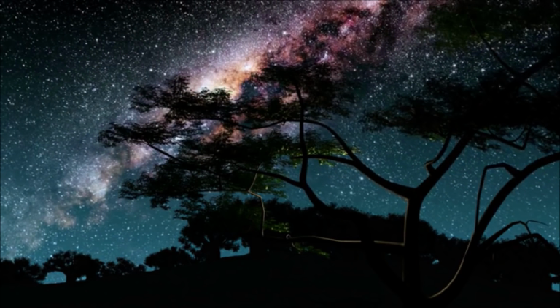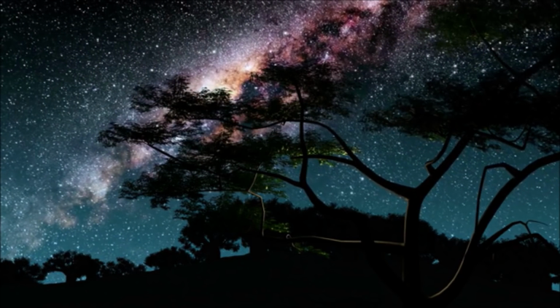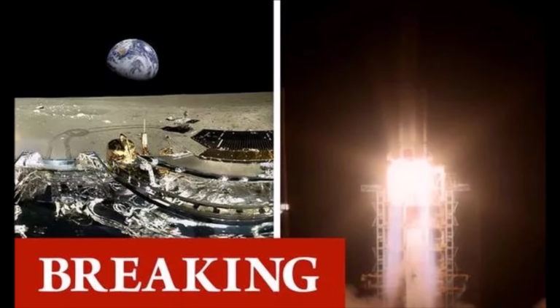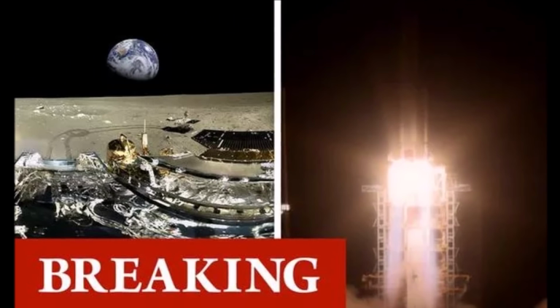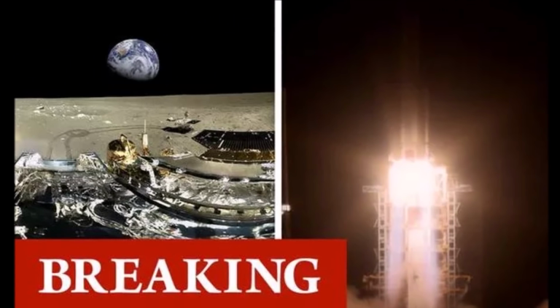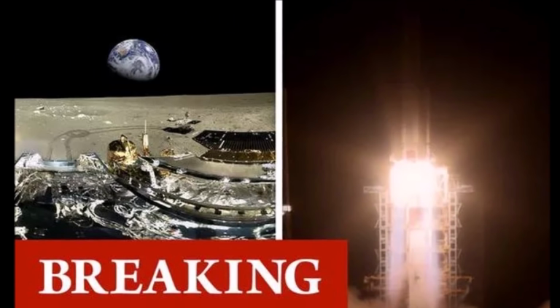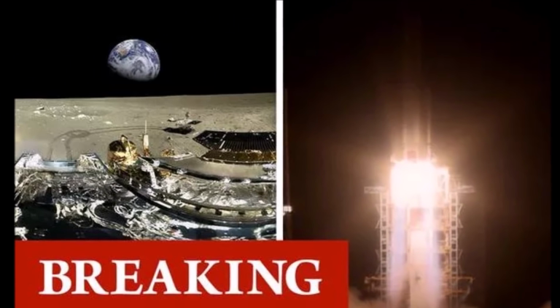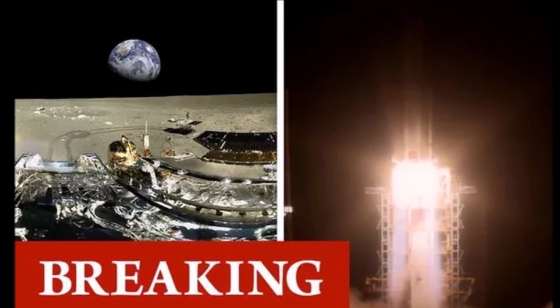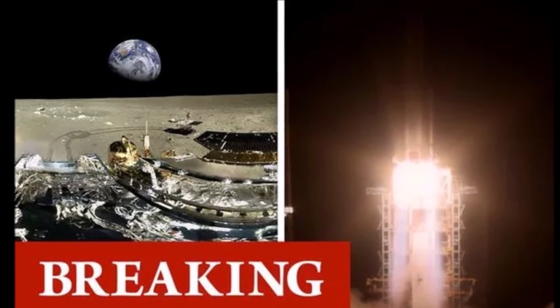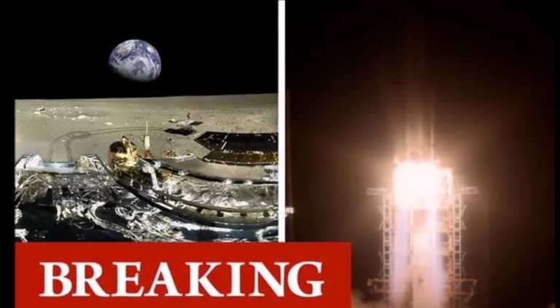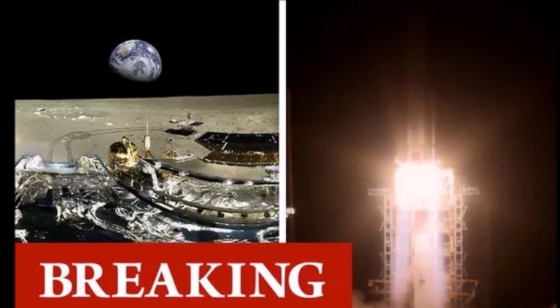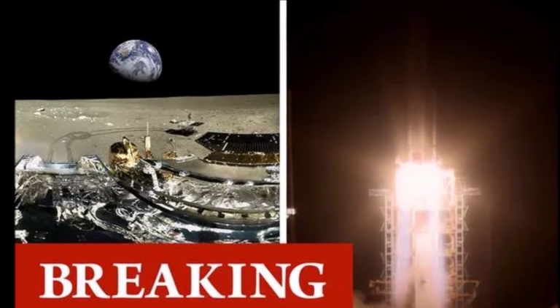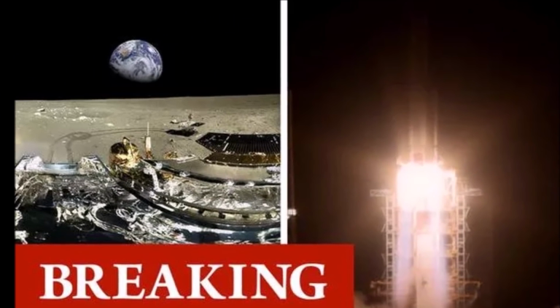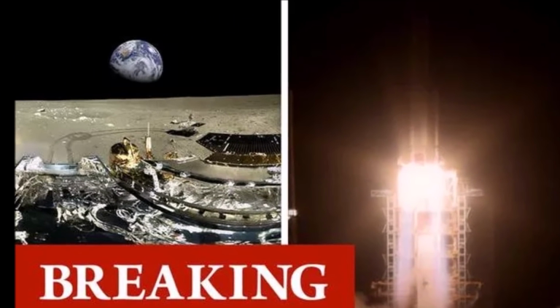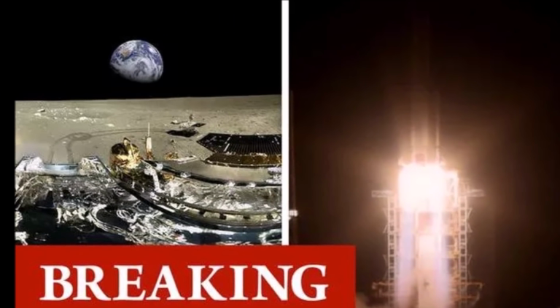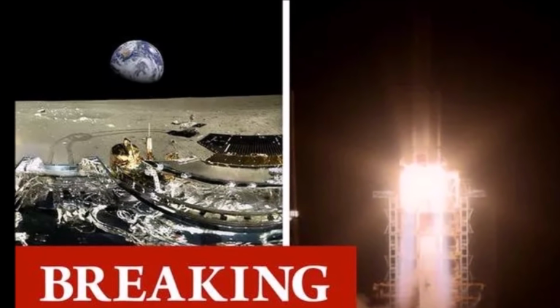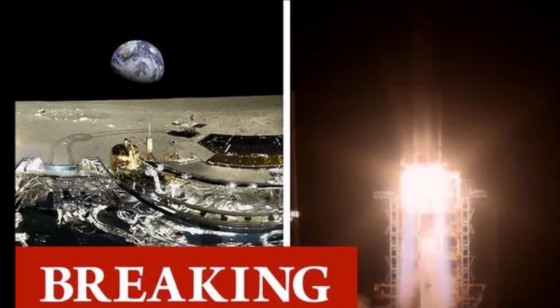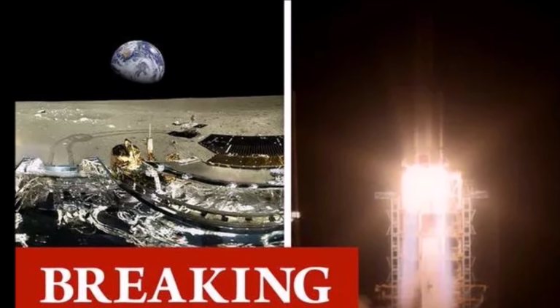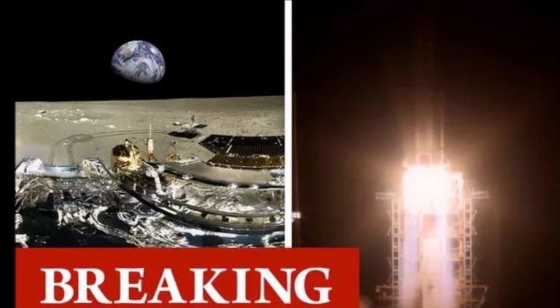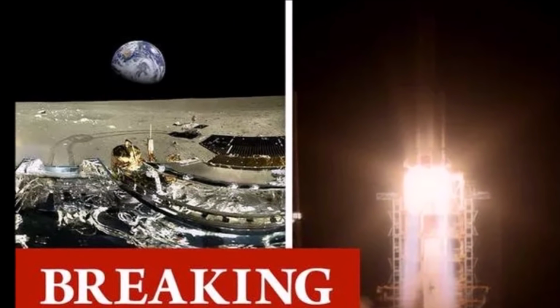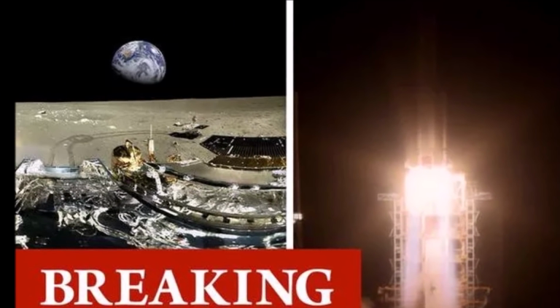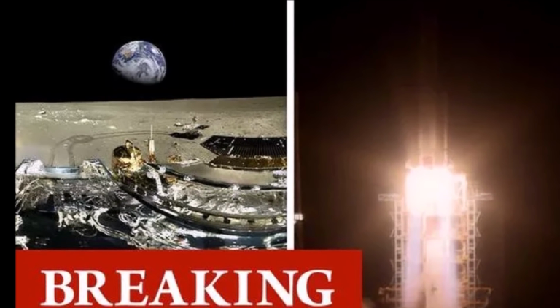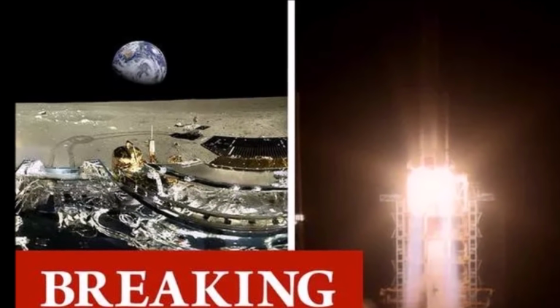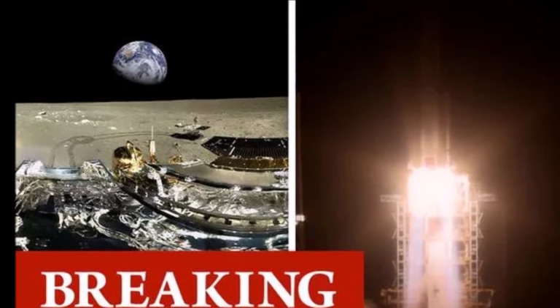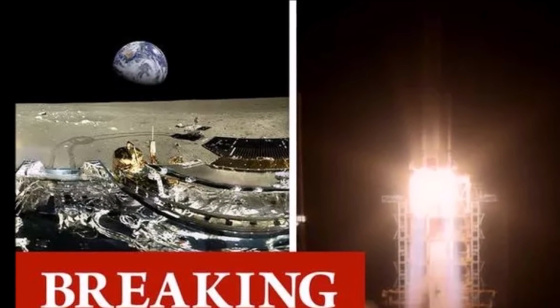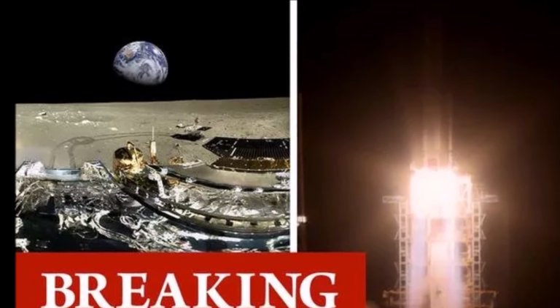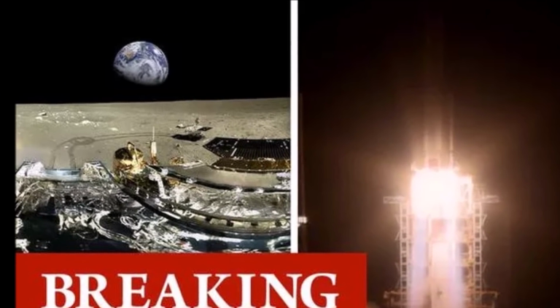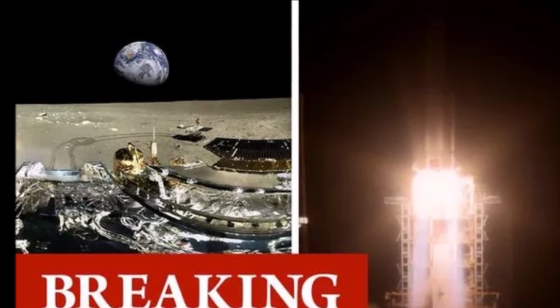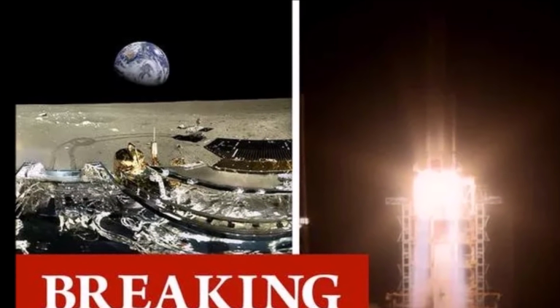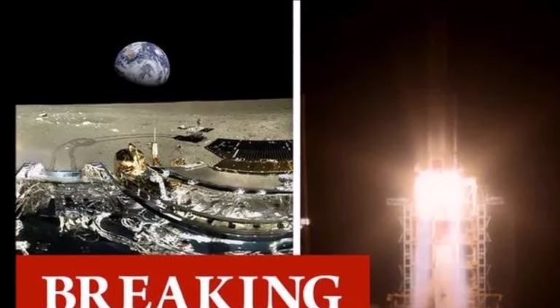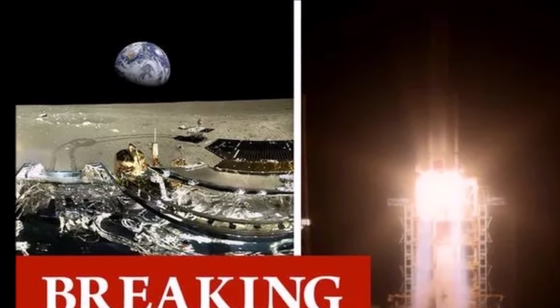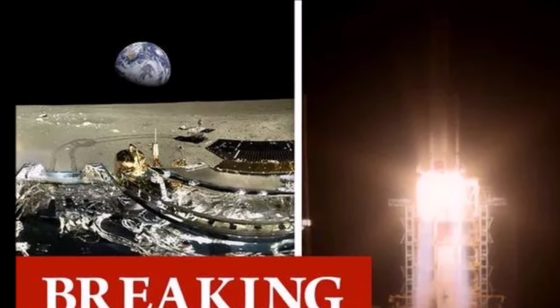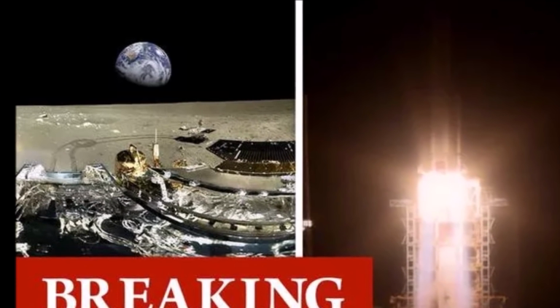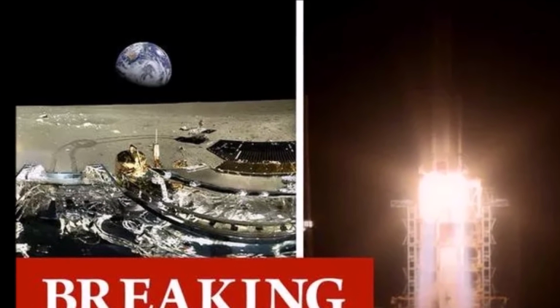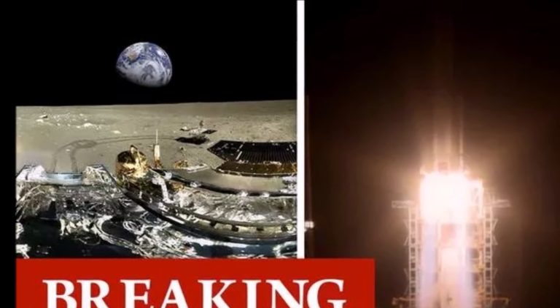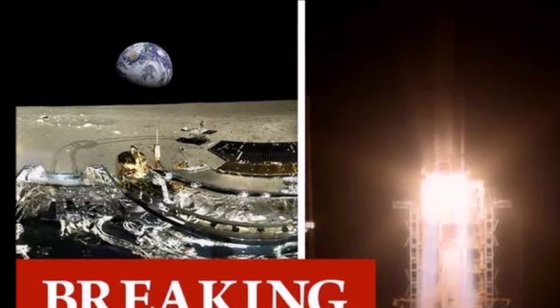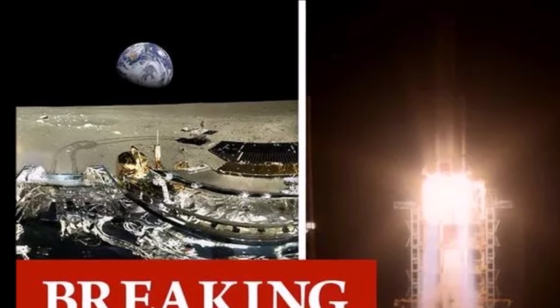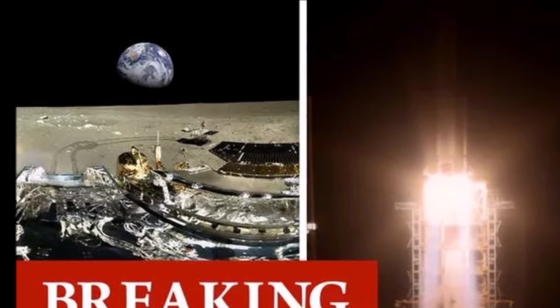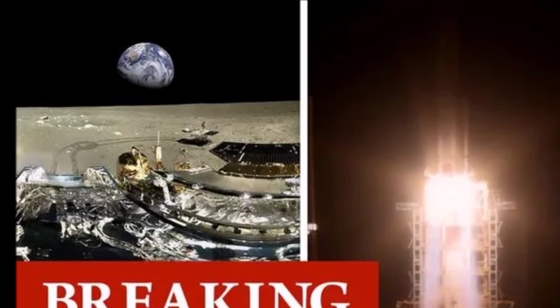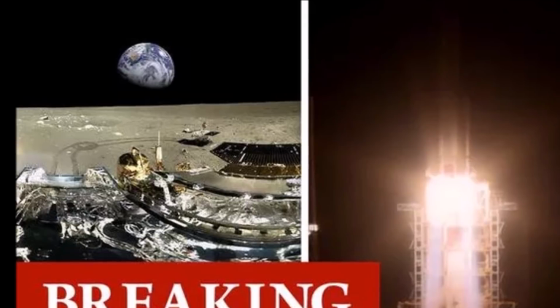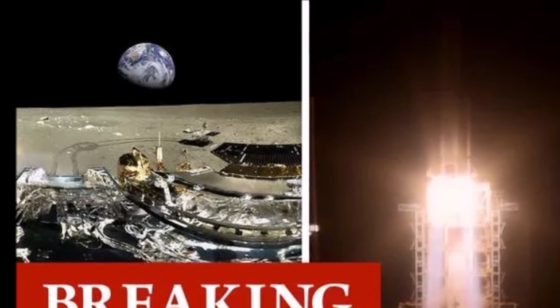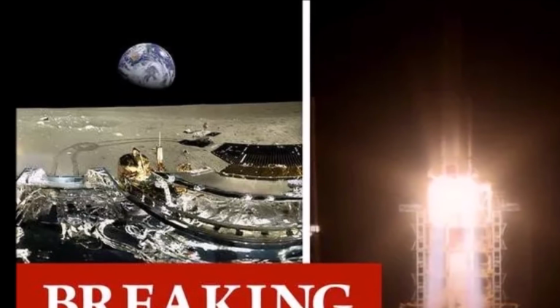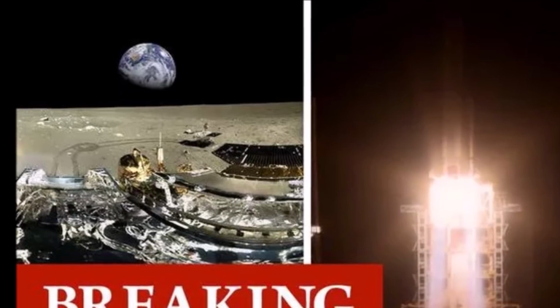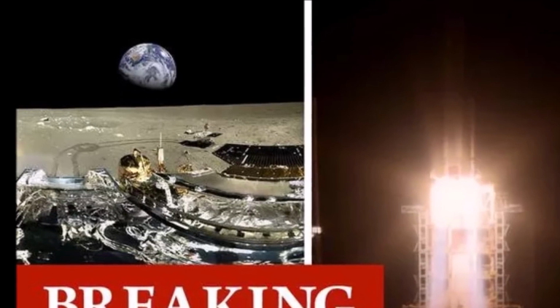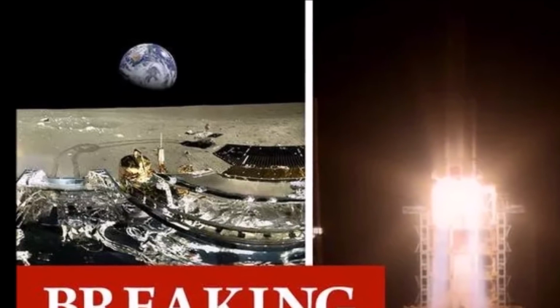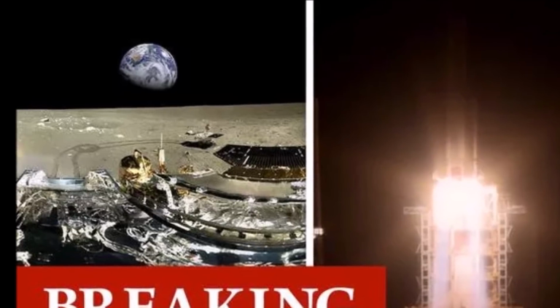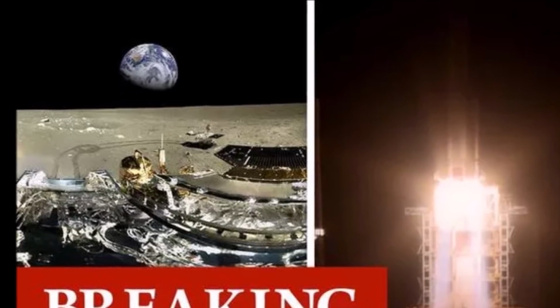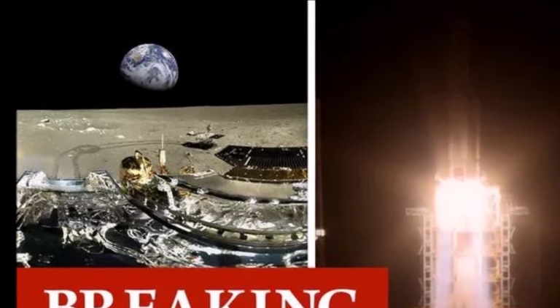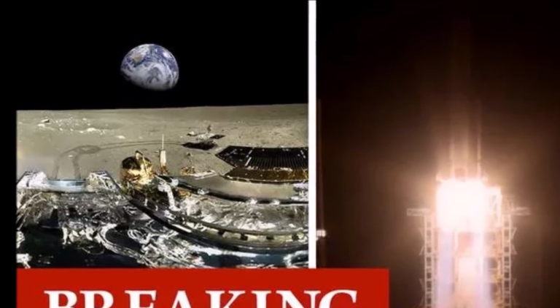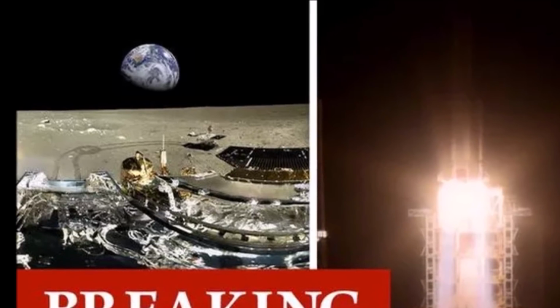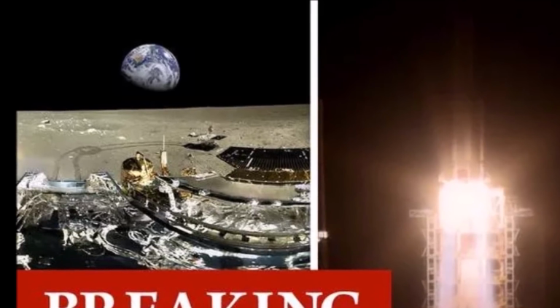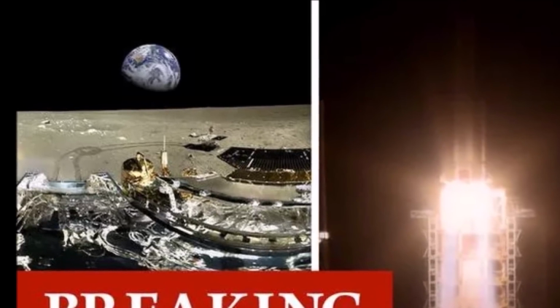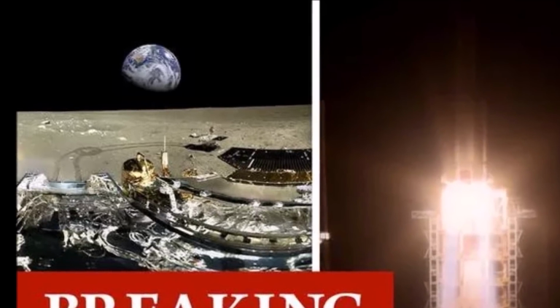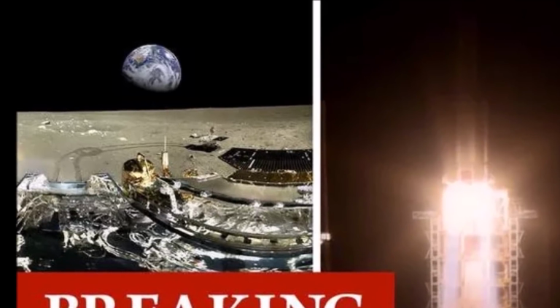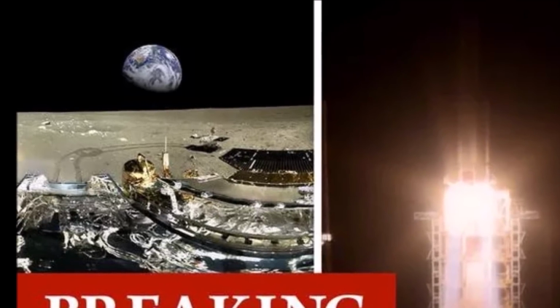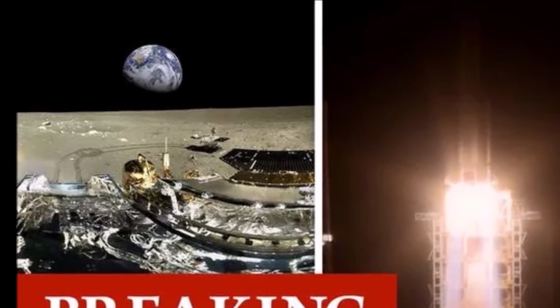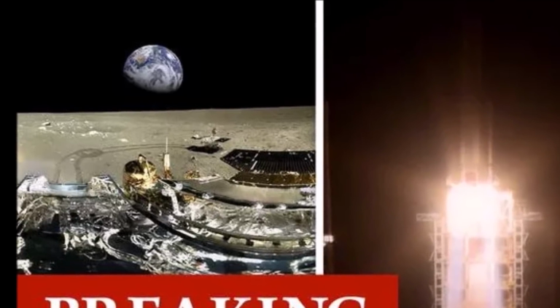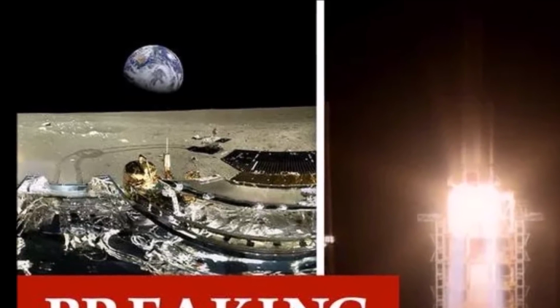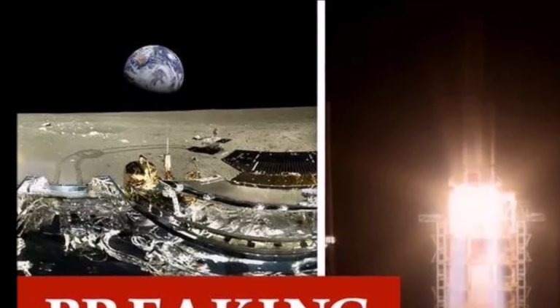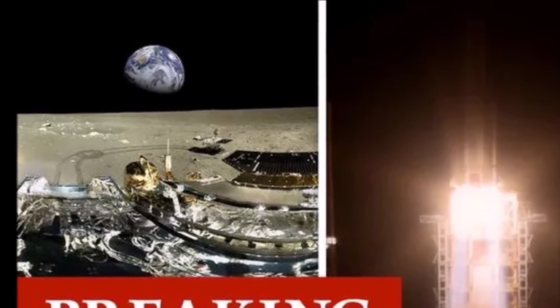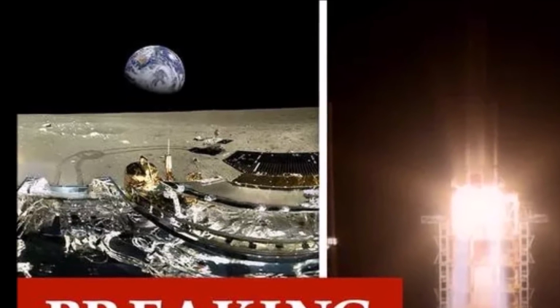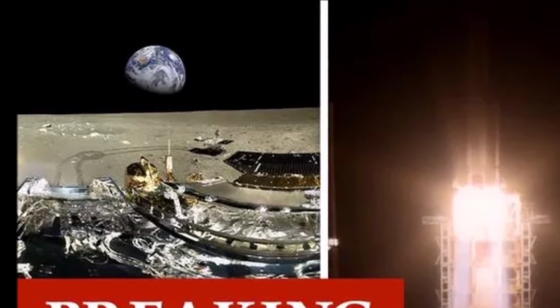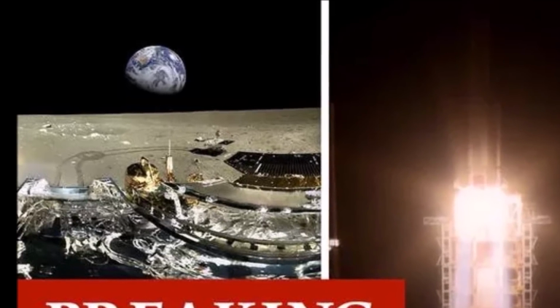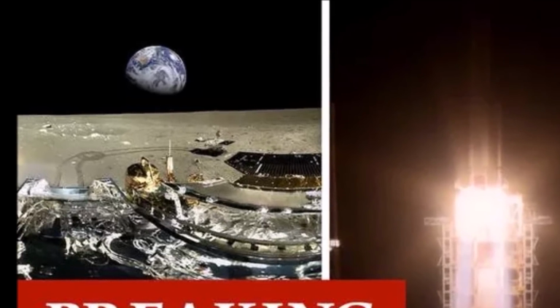It's 44 years since this was last achieved. That was the Soviet Luna 24 mission, which picked up just under 200 grams.